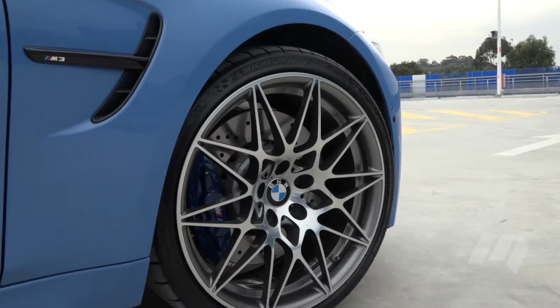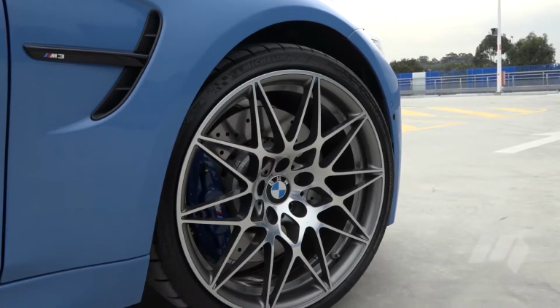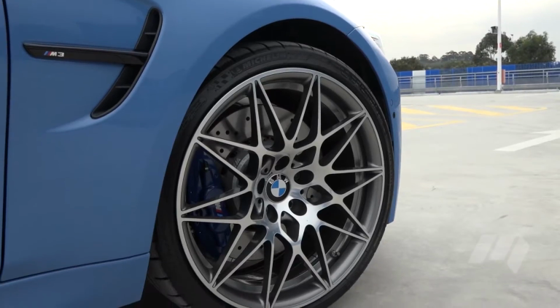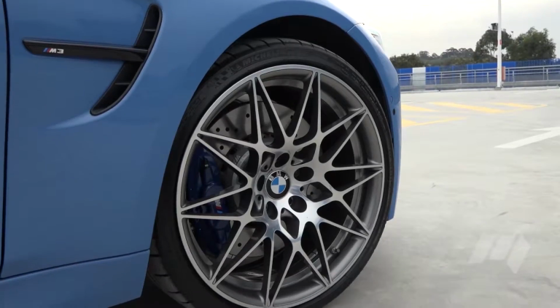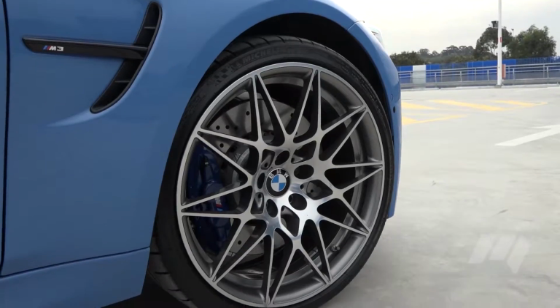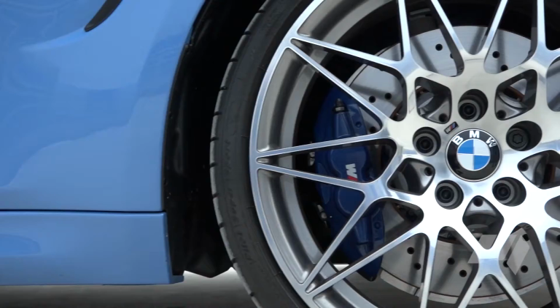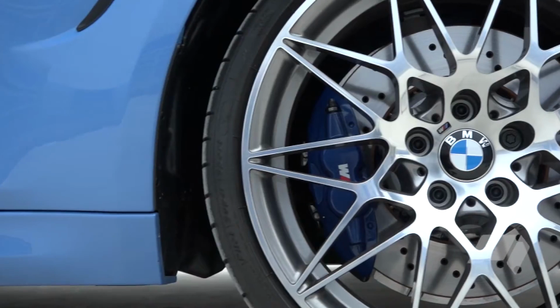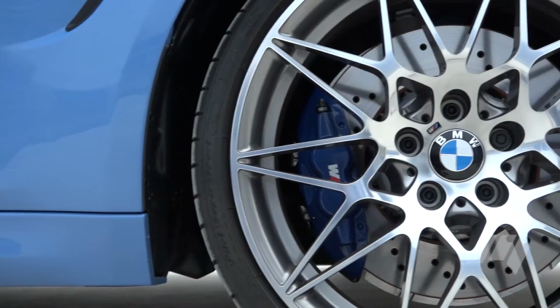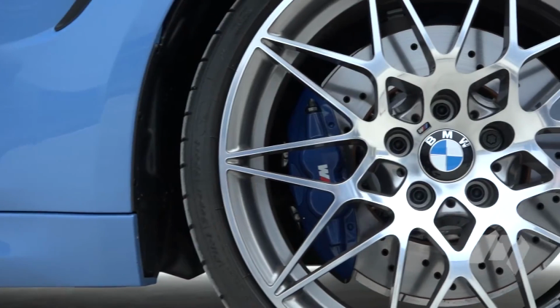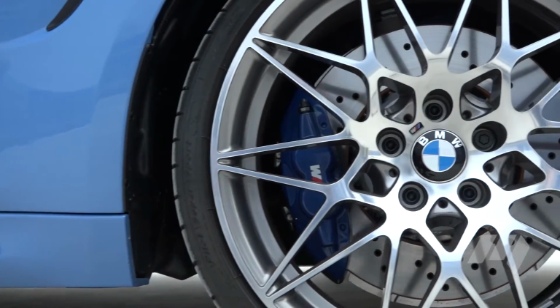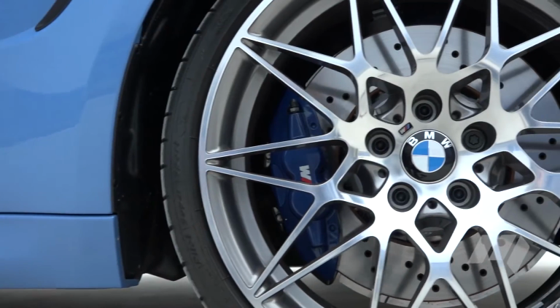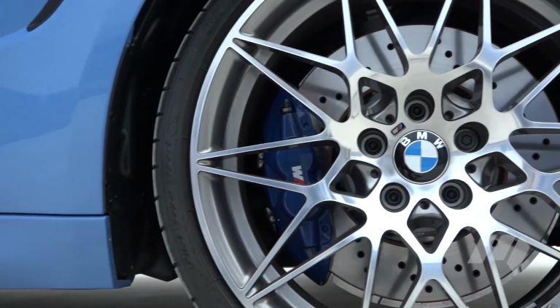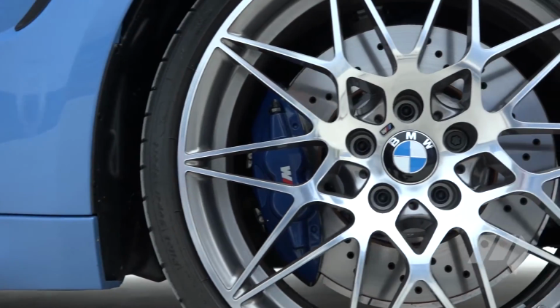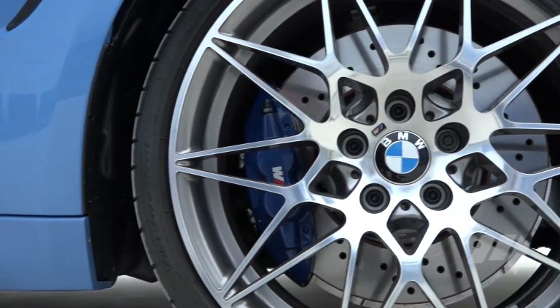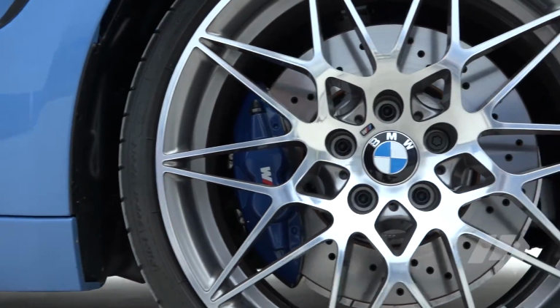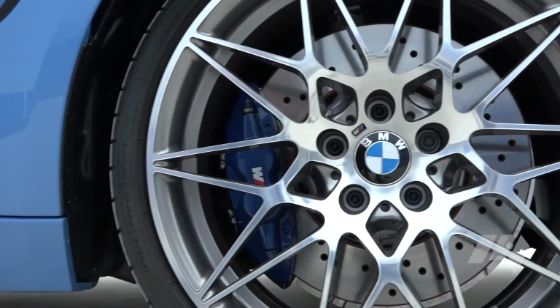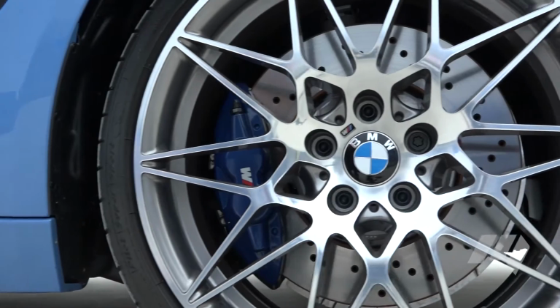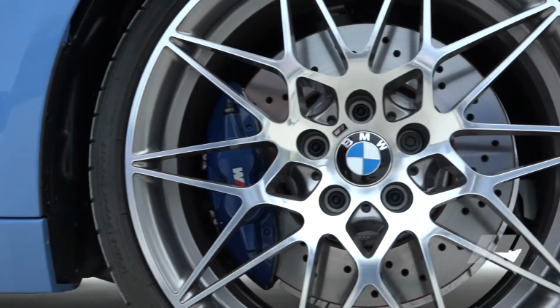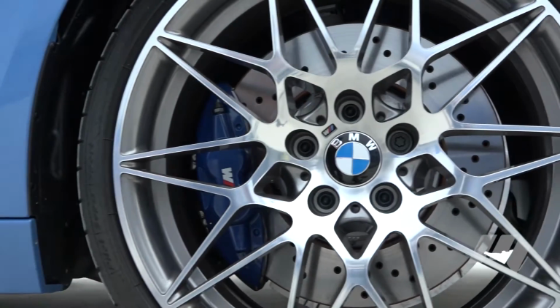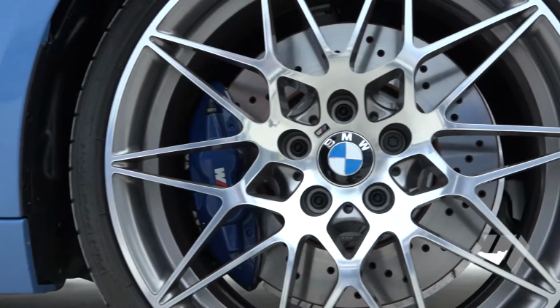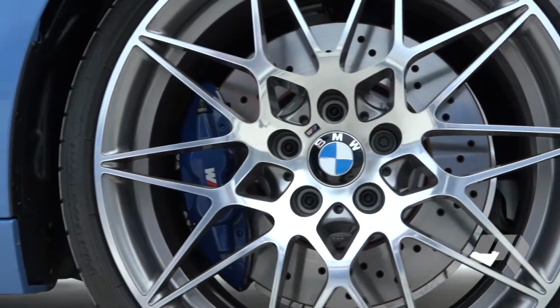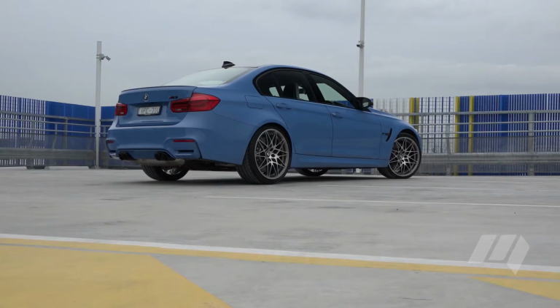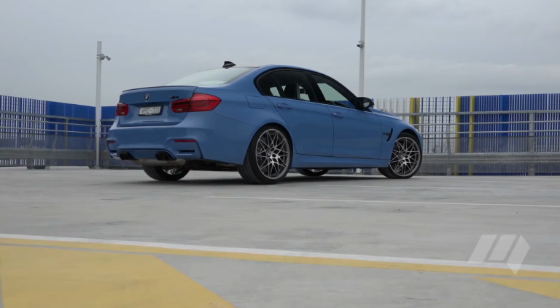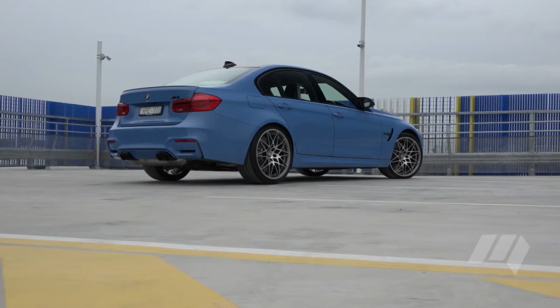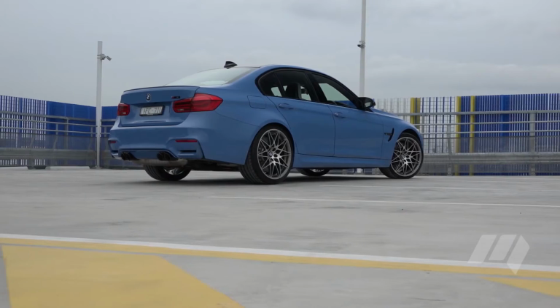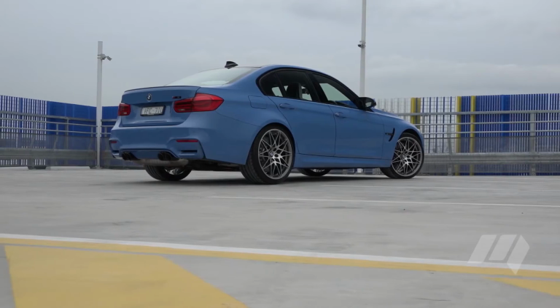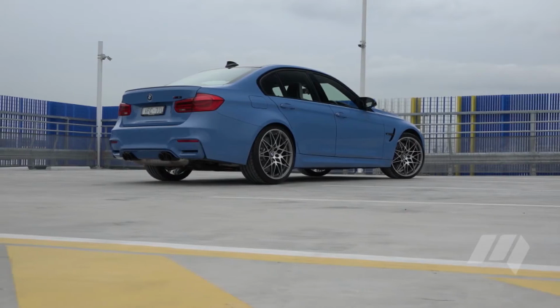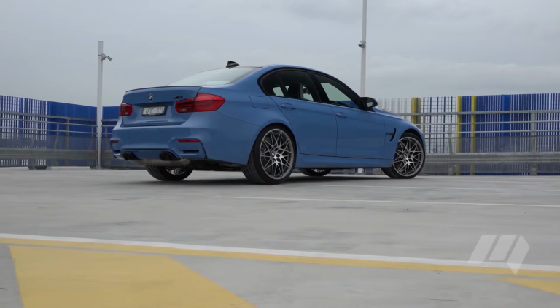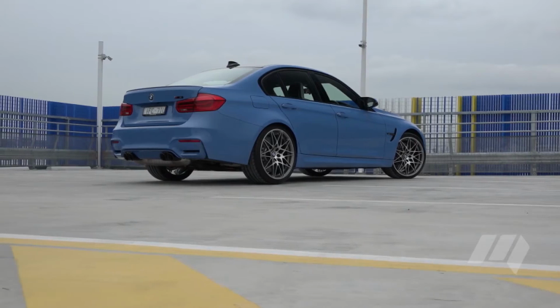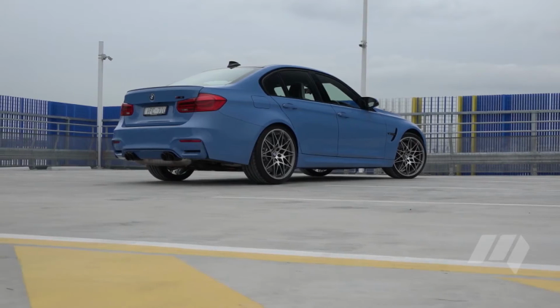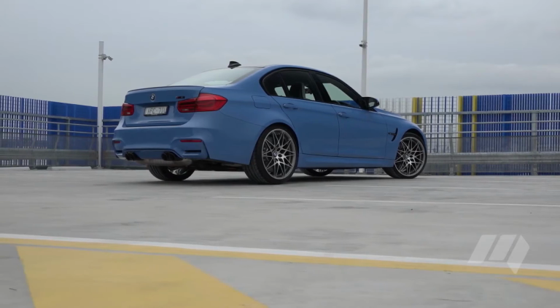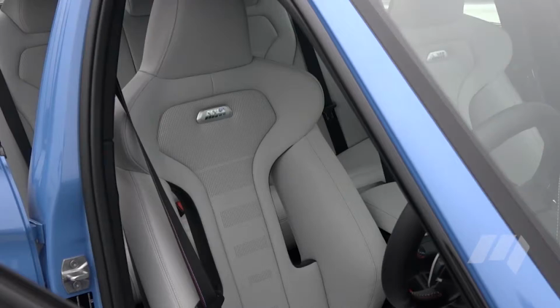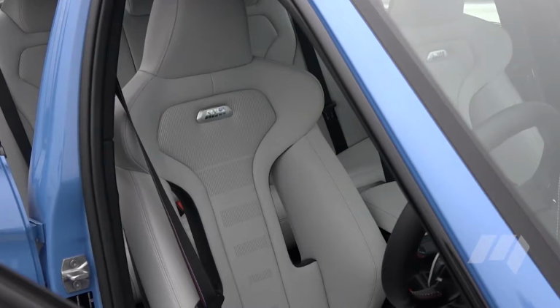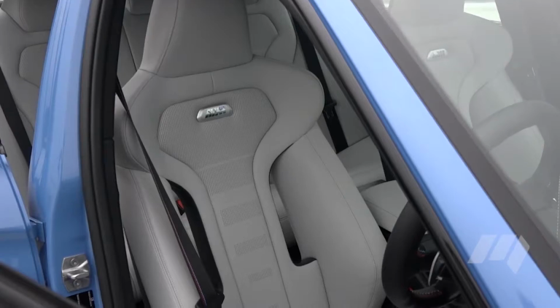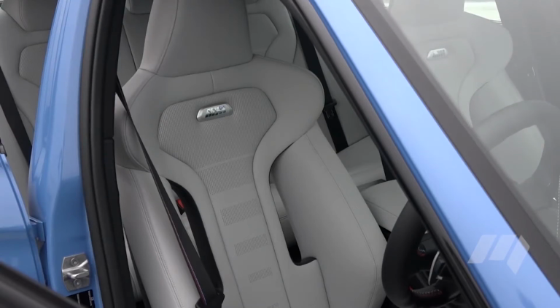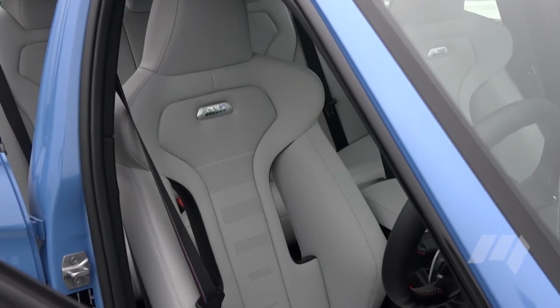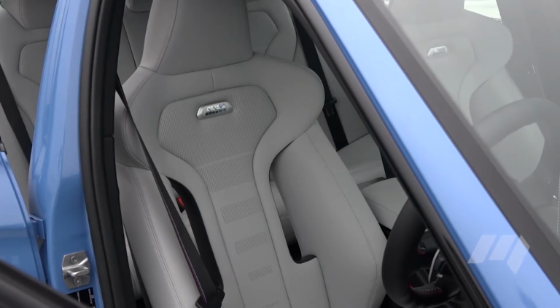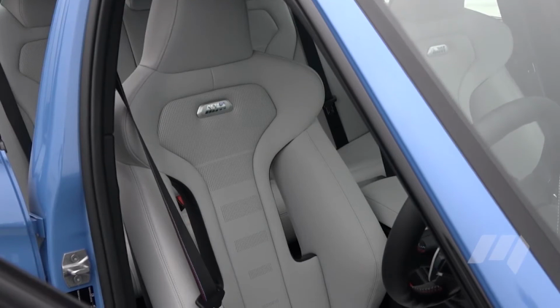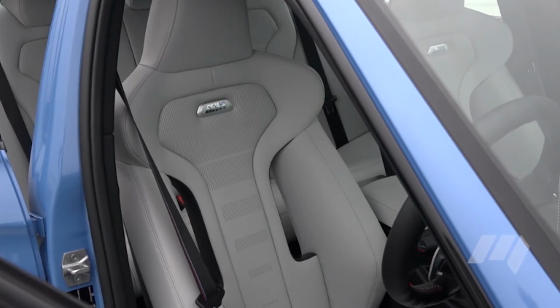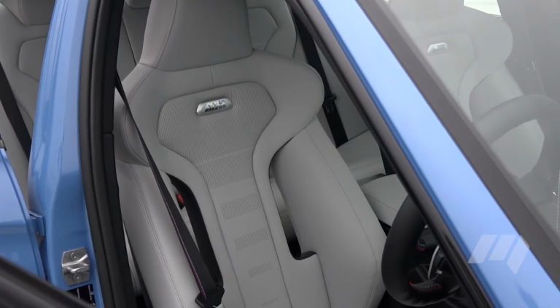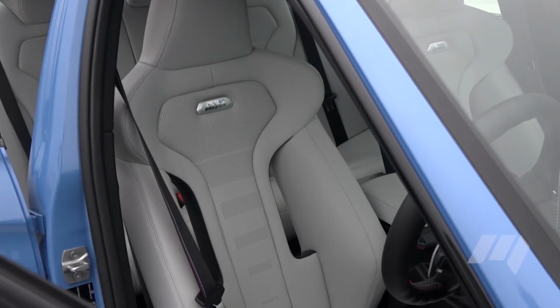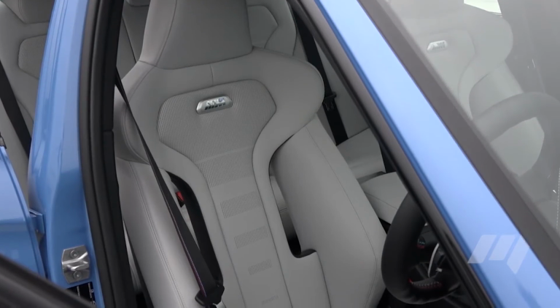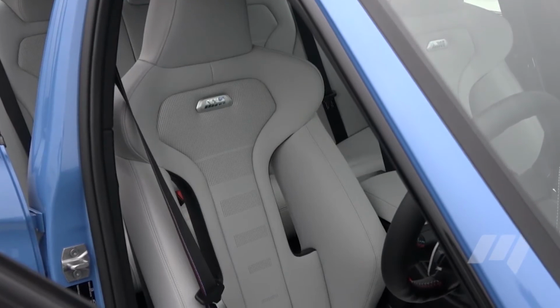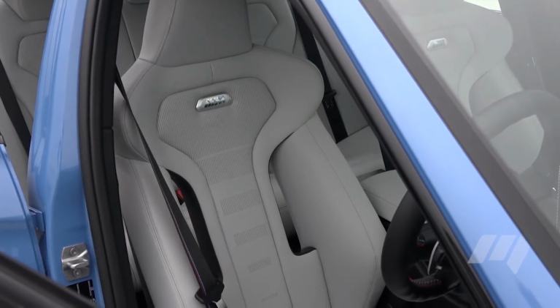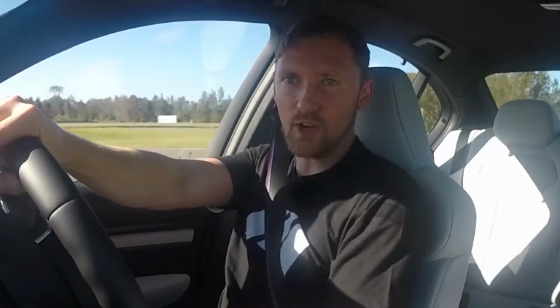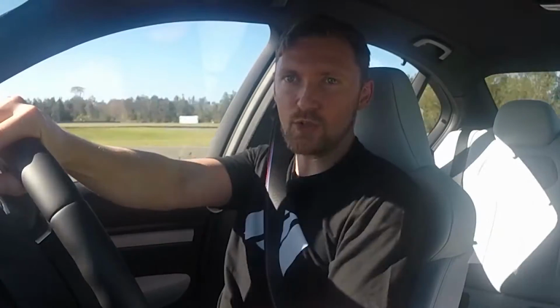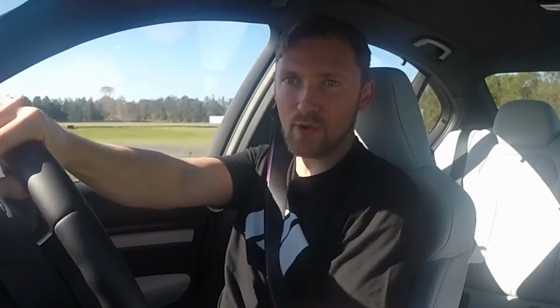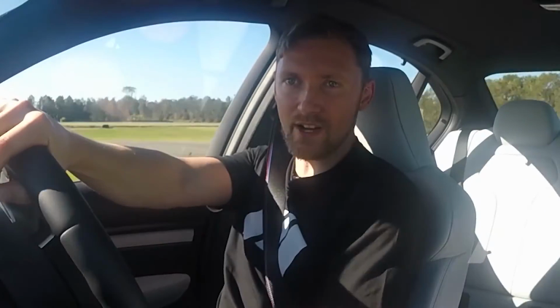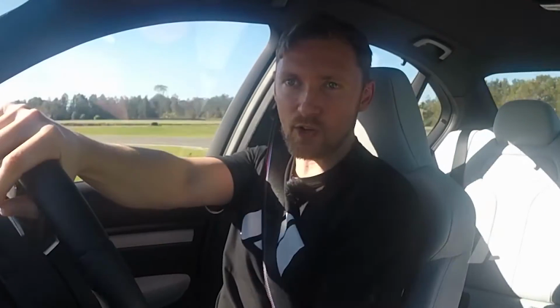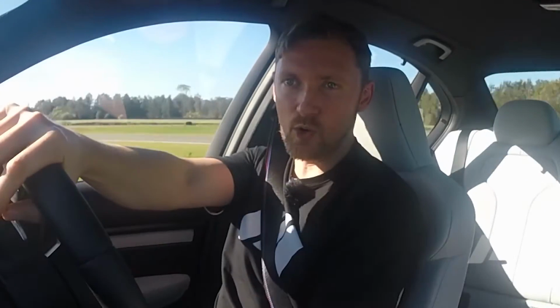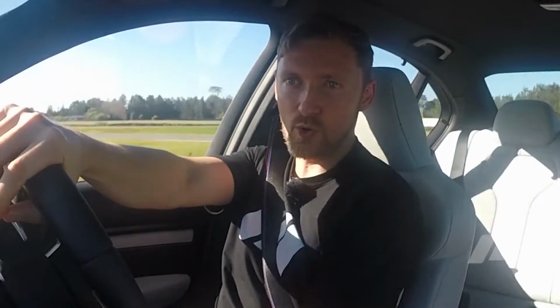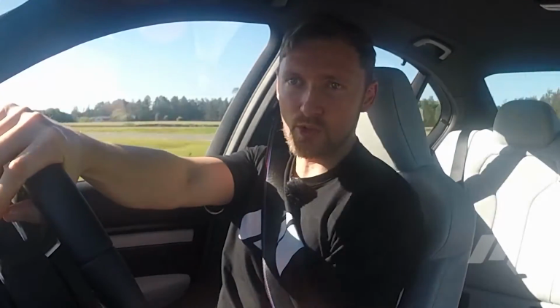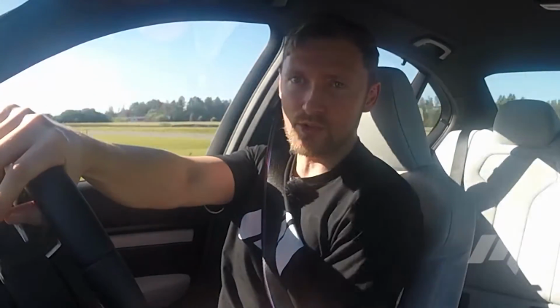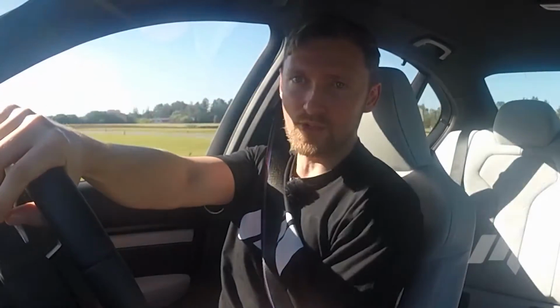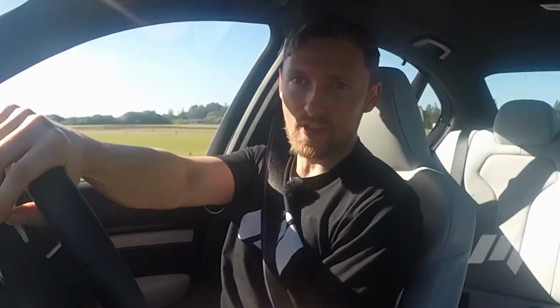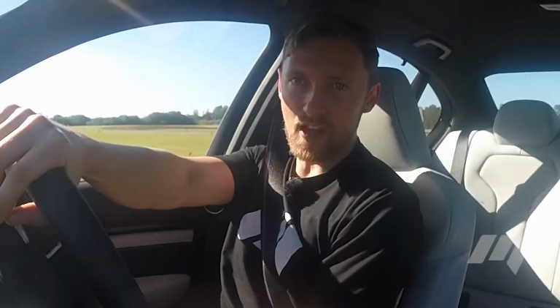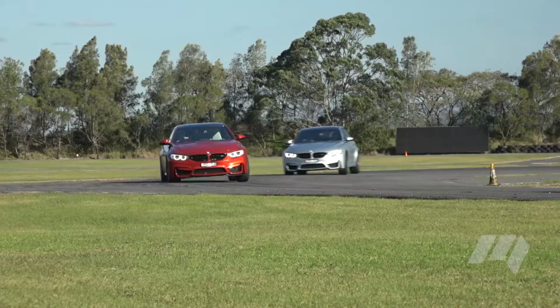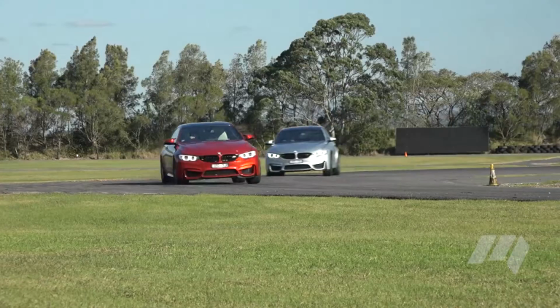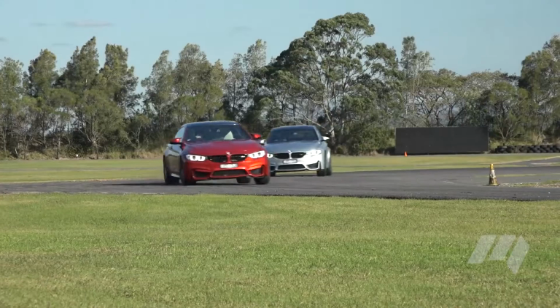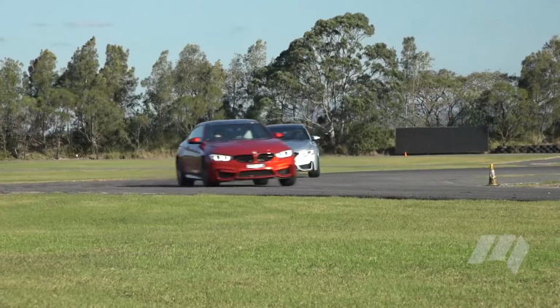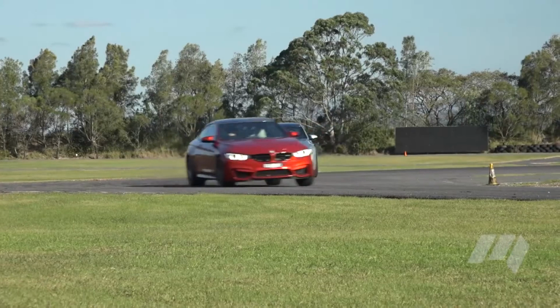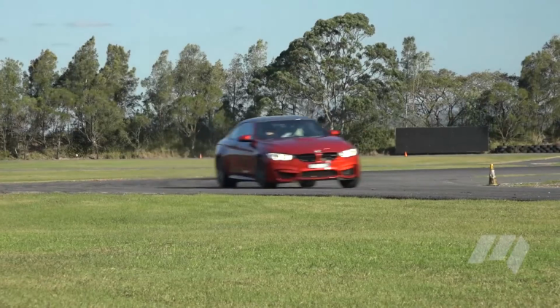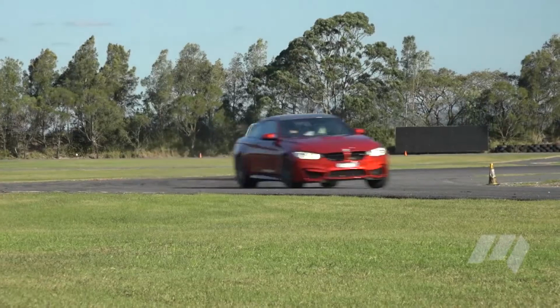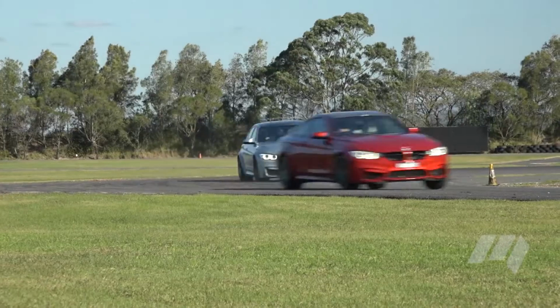BMW has put new springs, new dampers, and new anti-roll bars. What does that mean? It goes round corners a lot better.